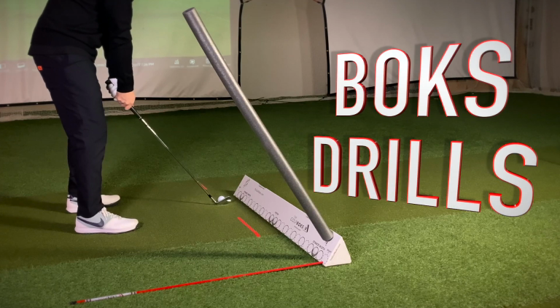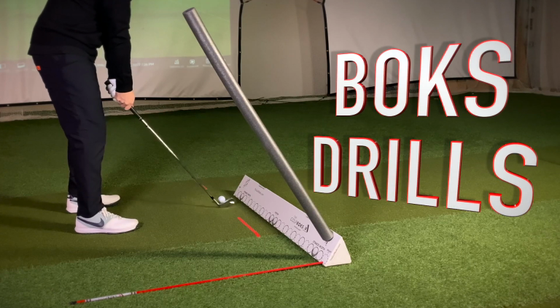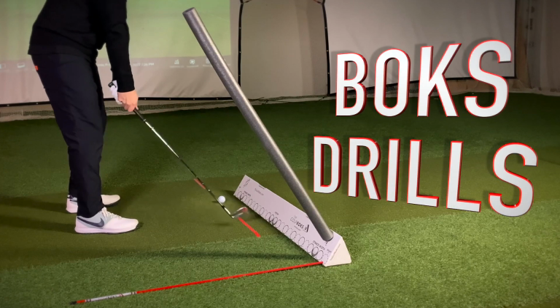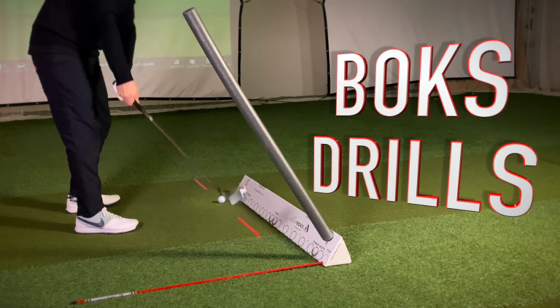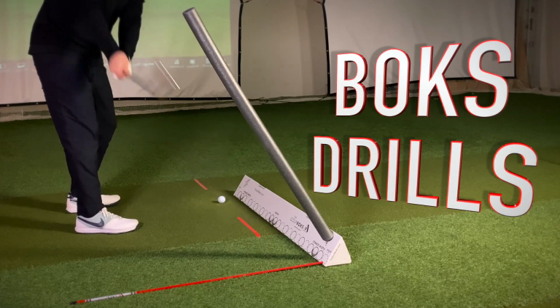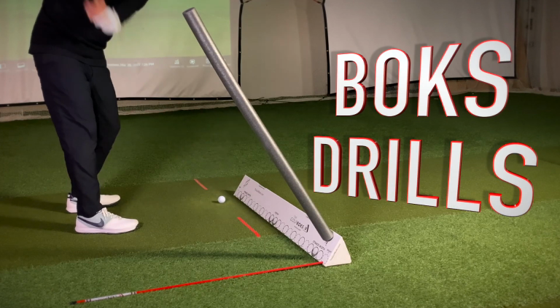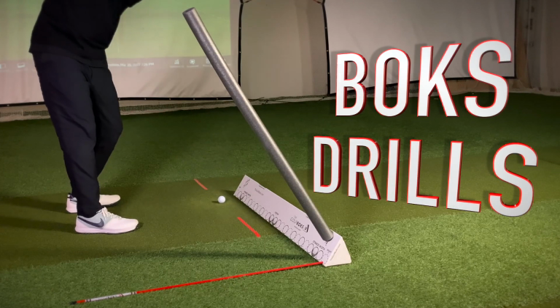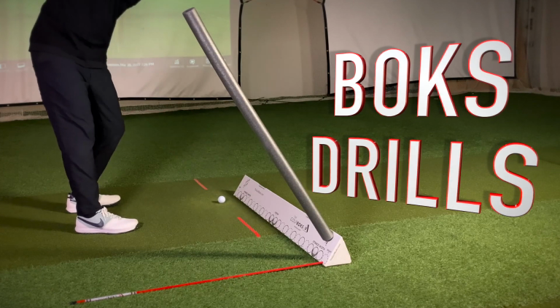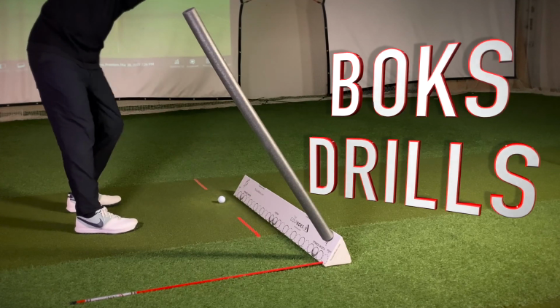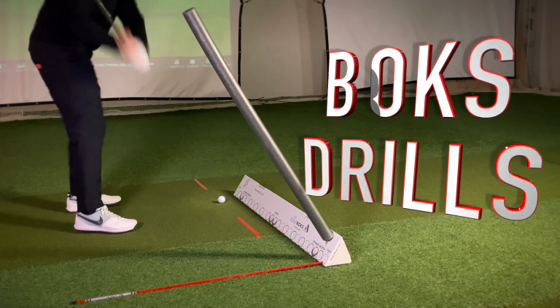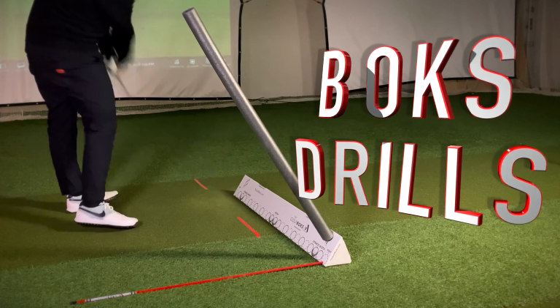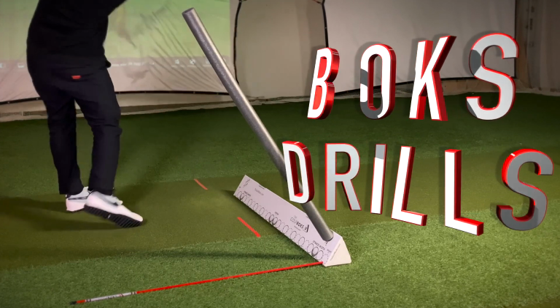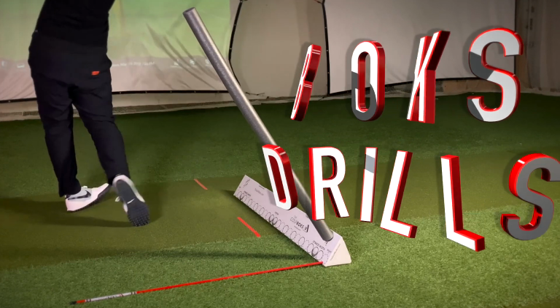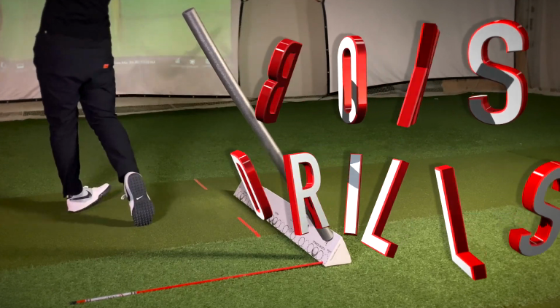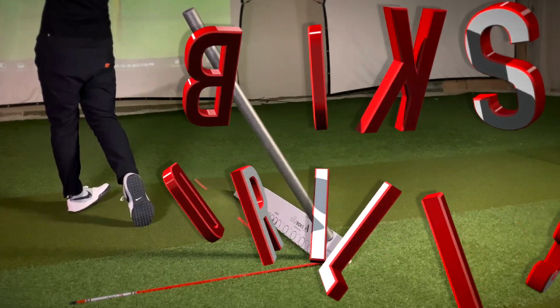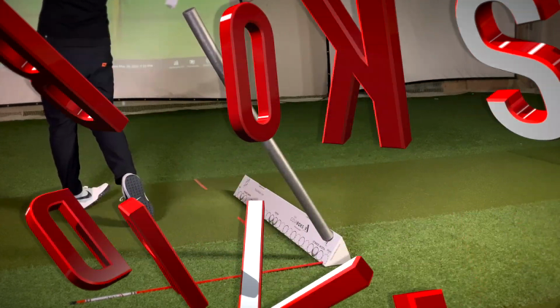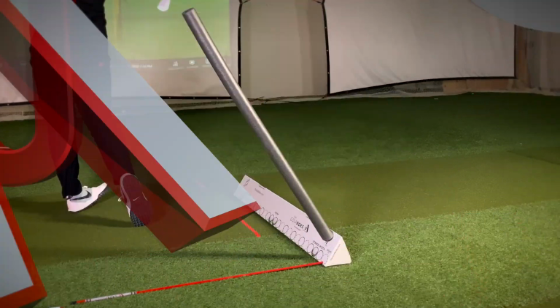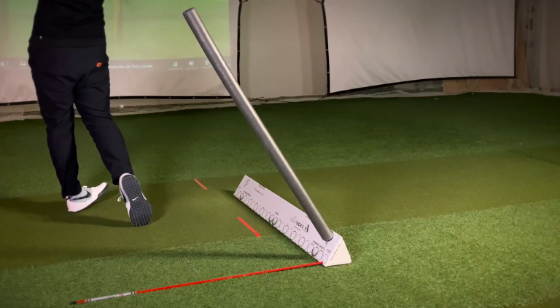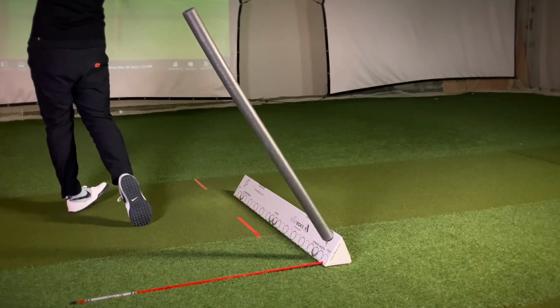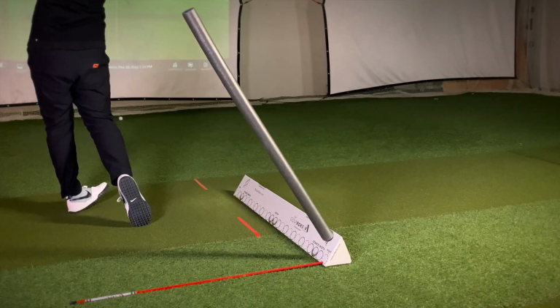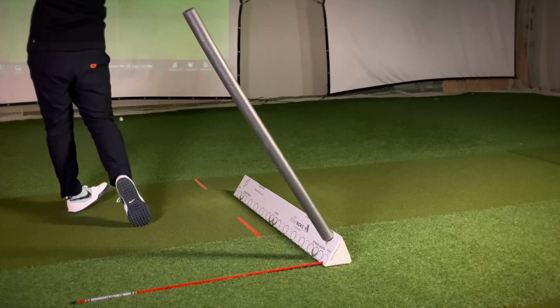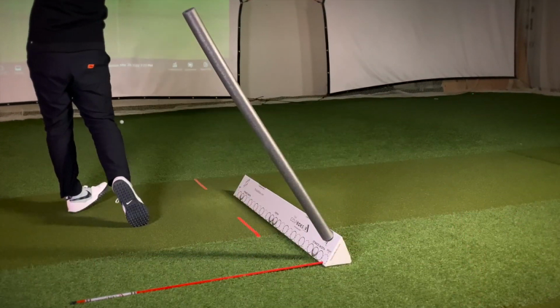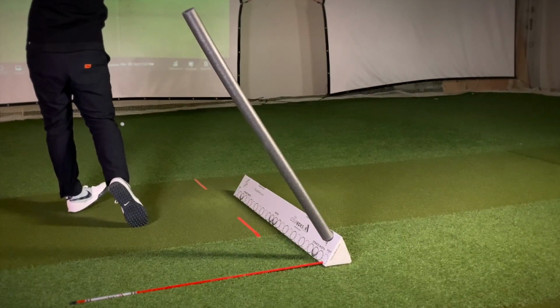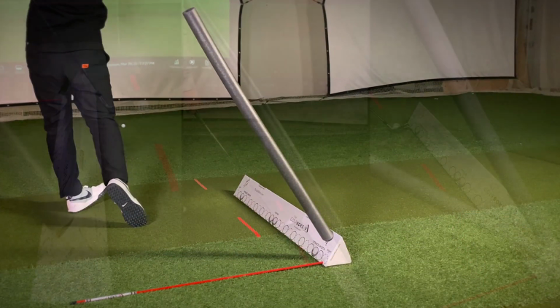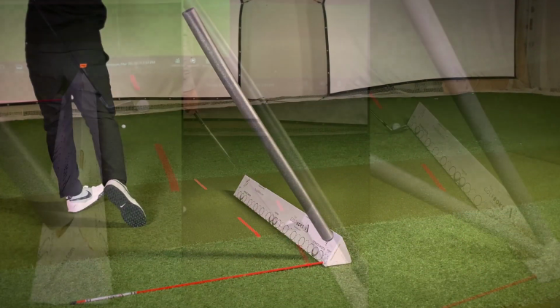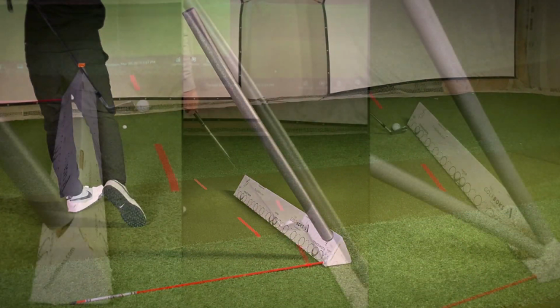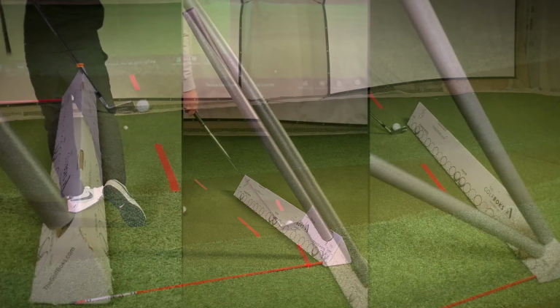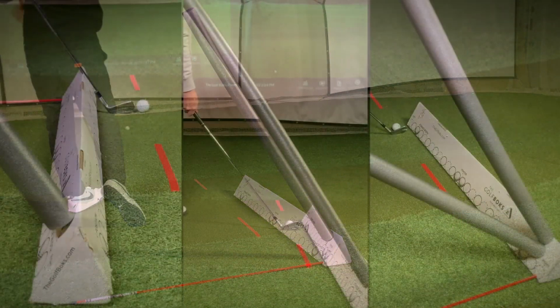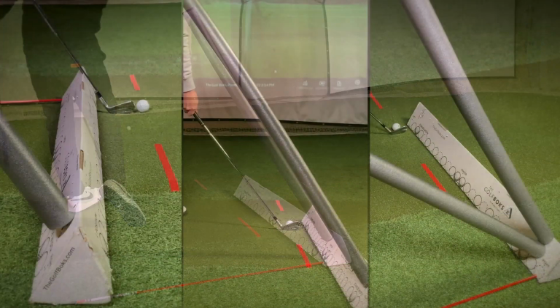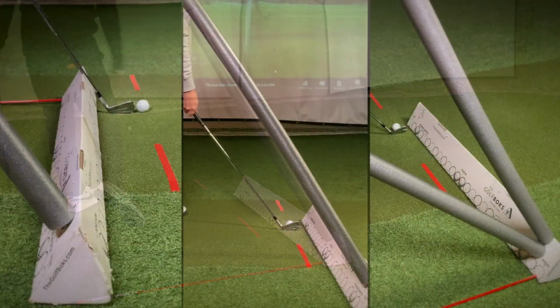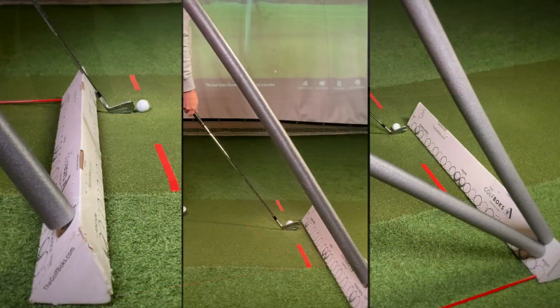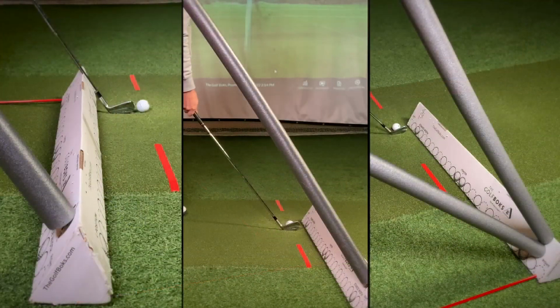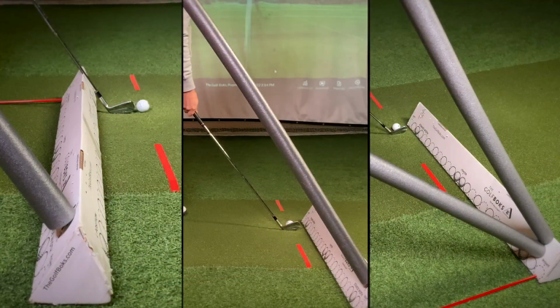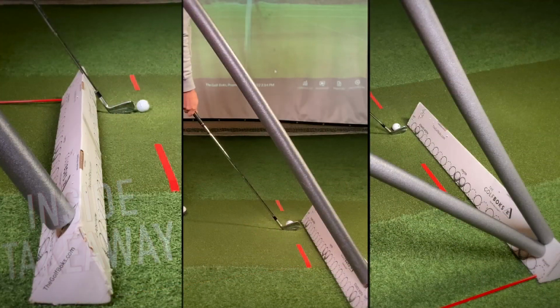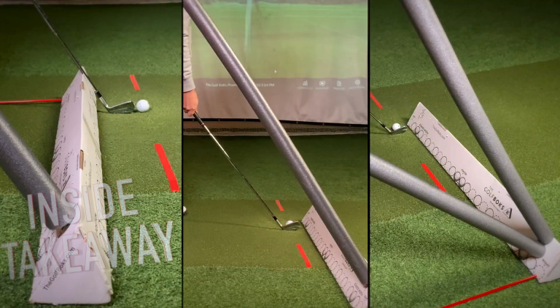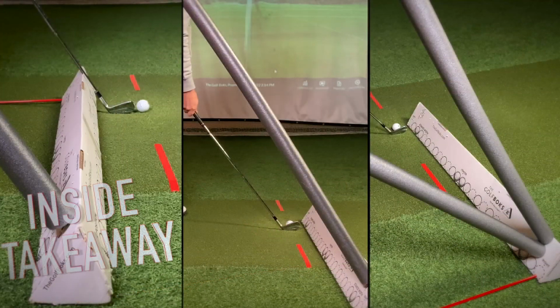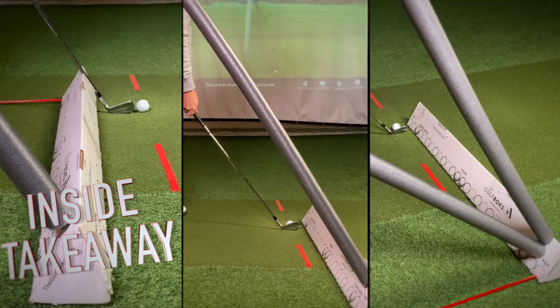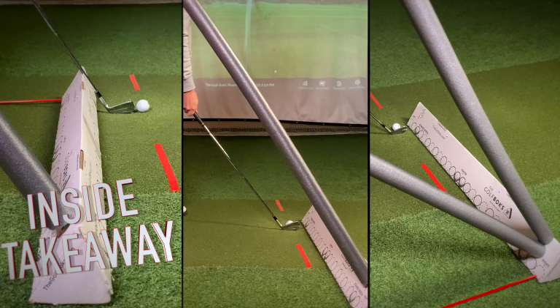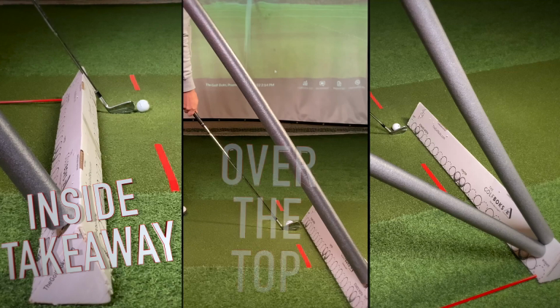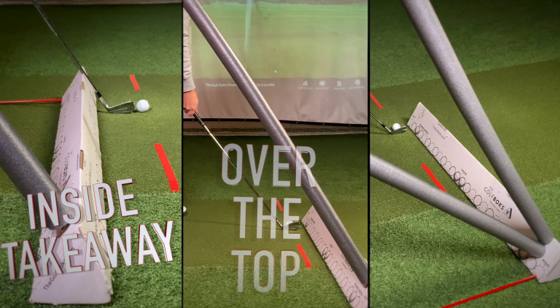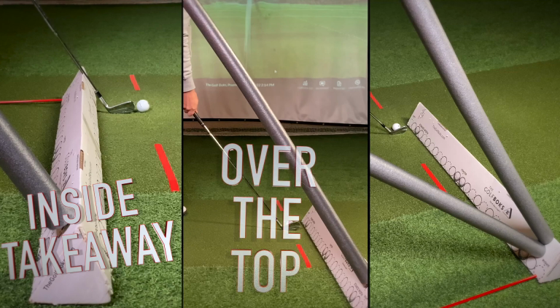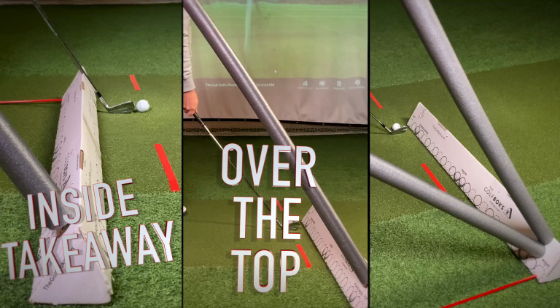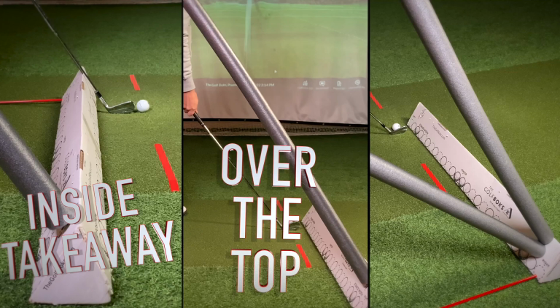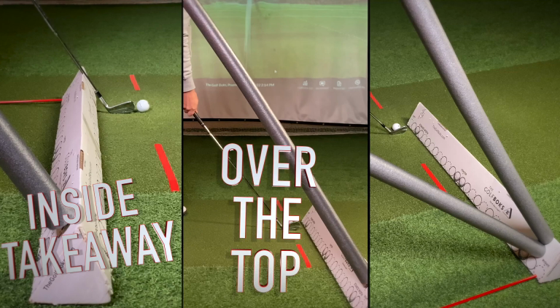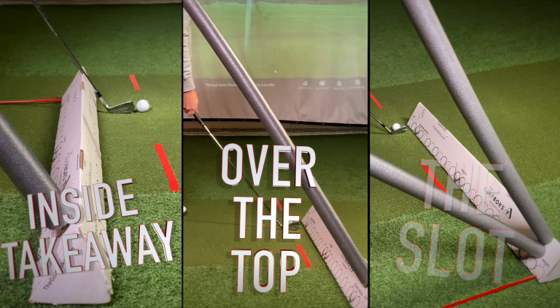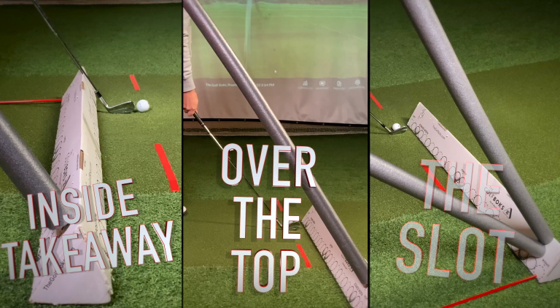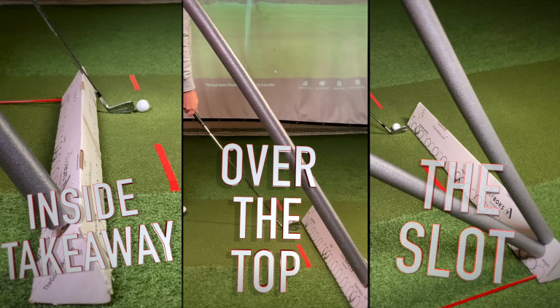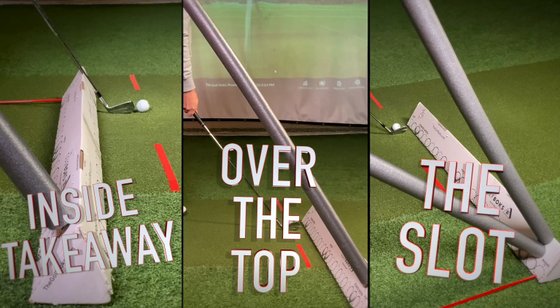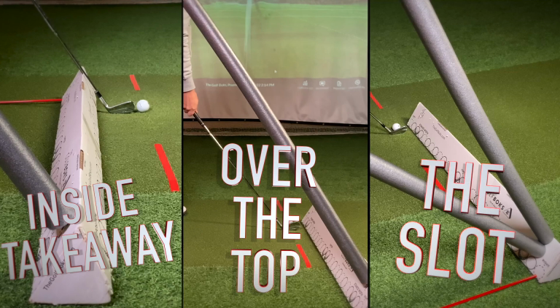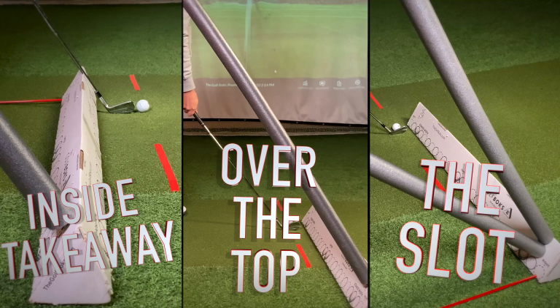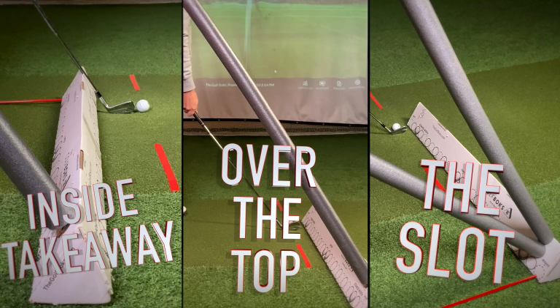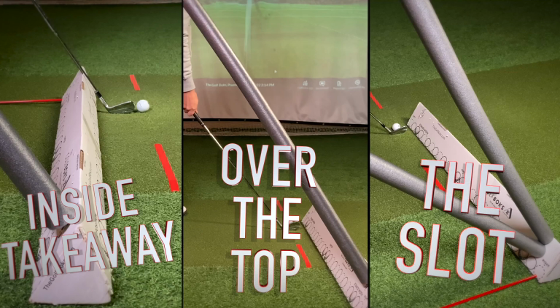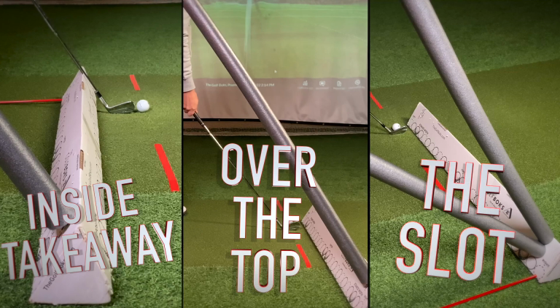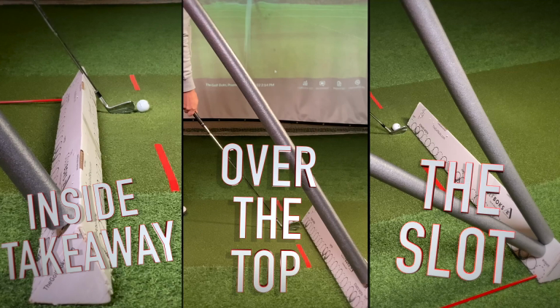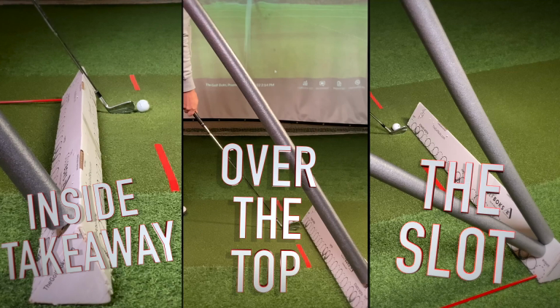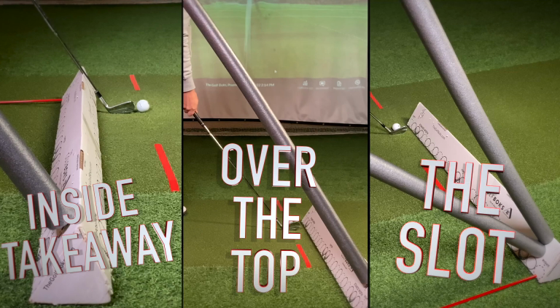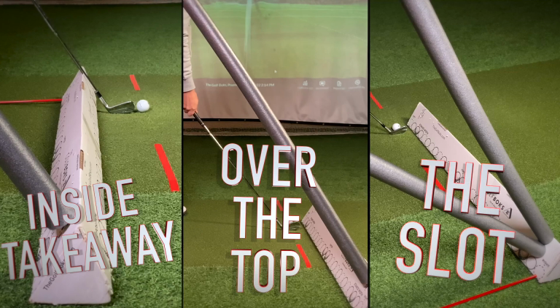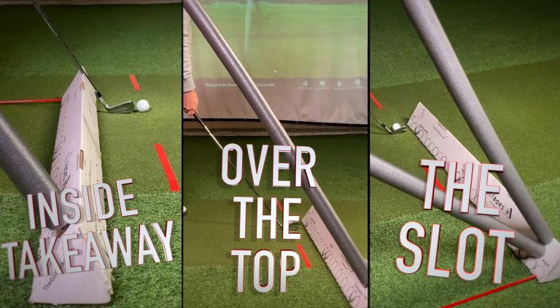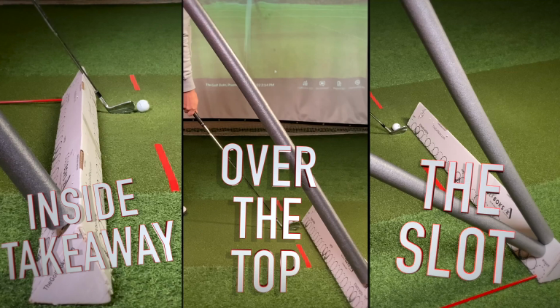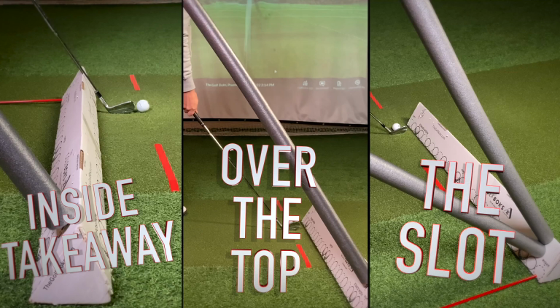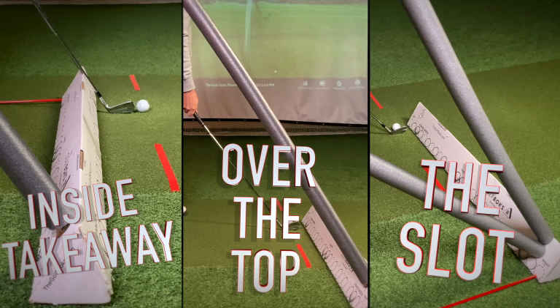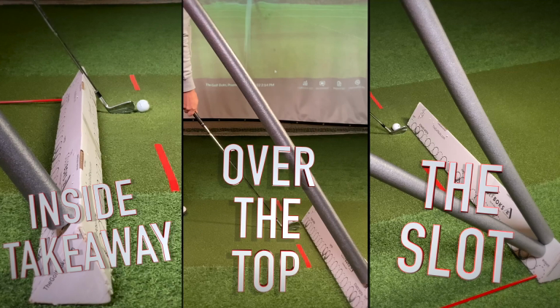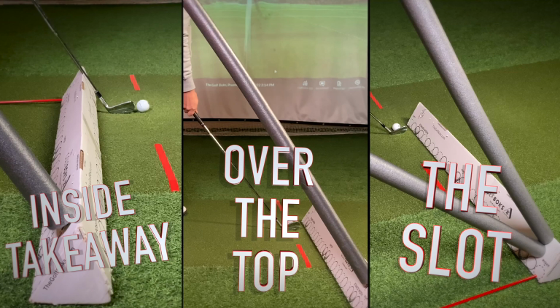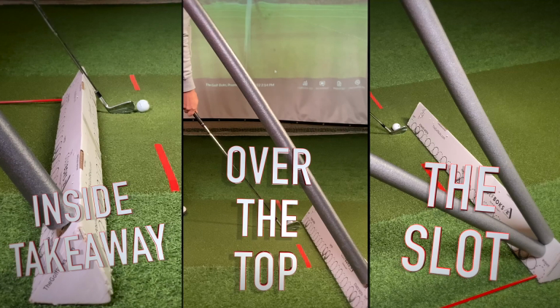In this video we'll cover three drills with the golf box to work on your swing plane. We'll cover an inside takeaway, an over-the-top move, and how to find the slot.